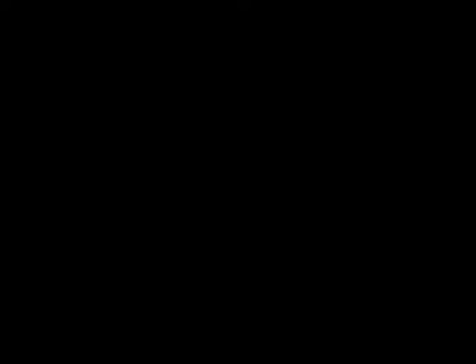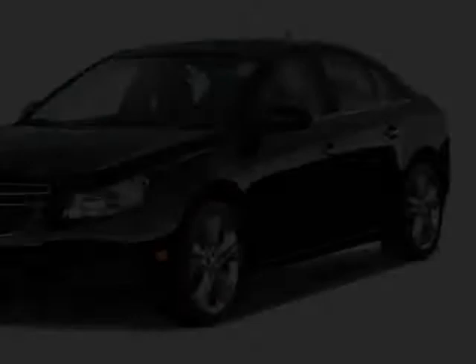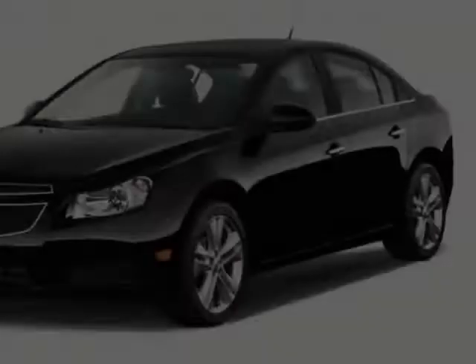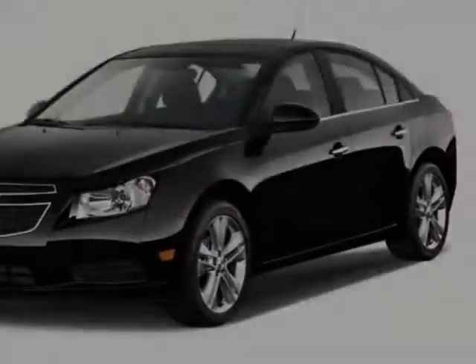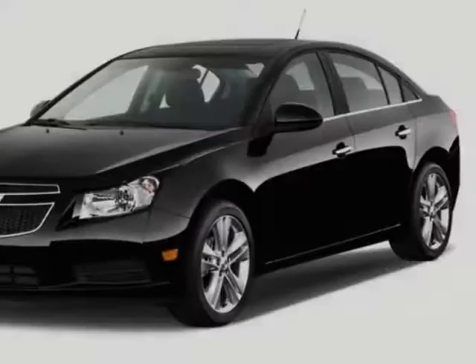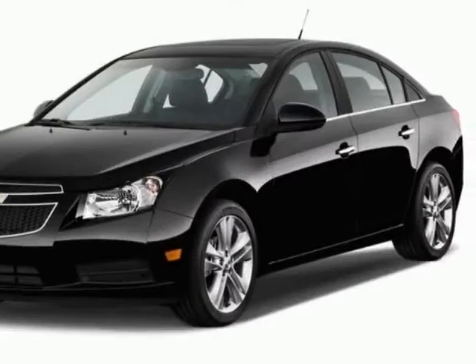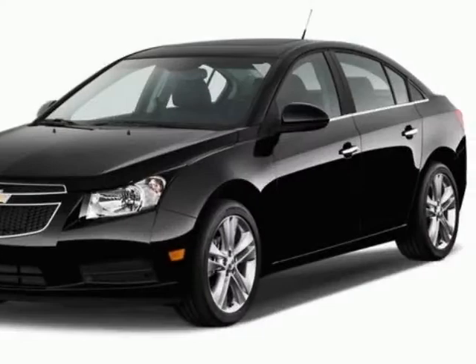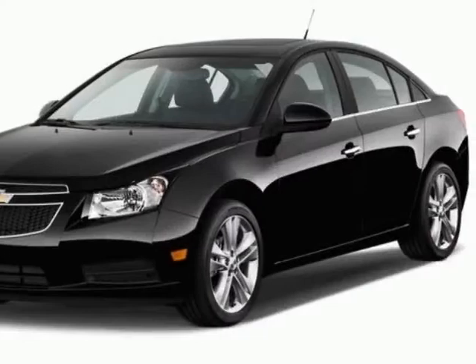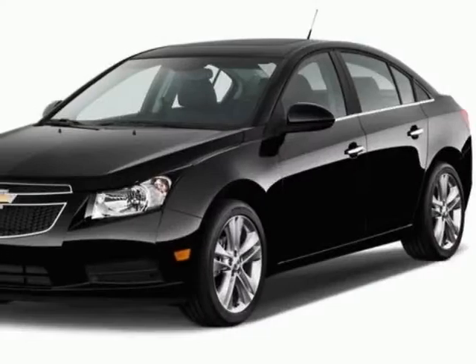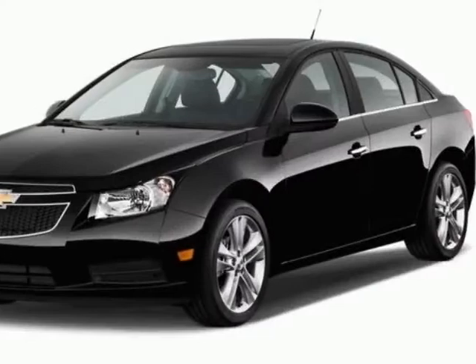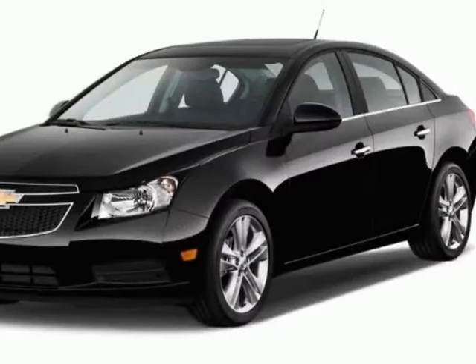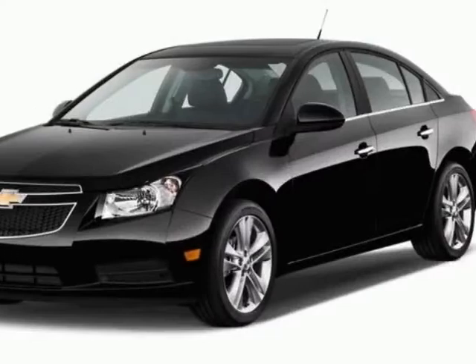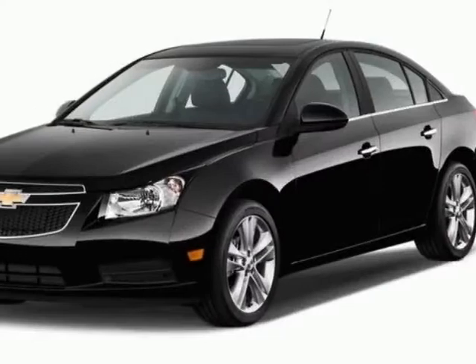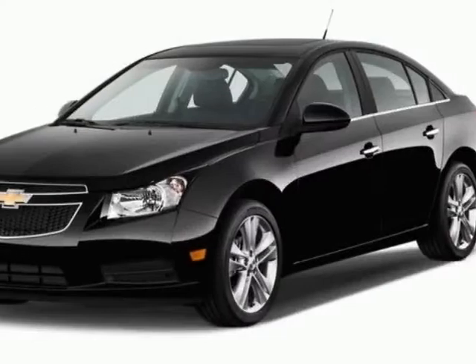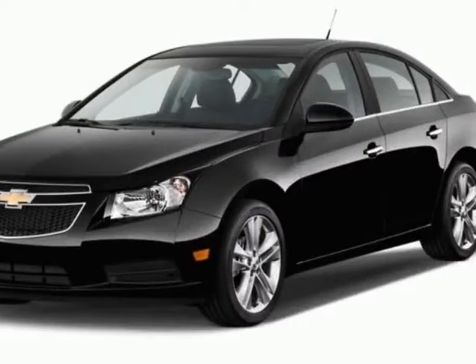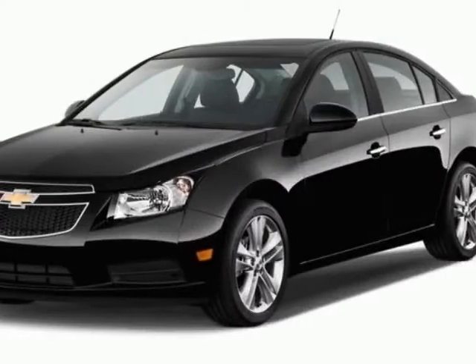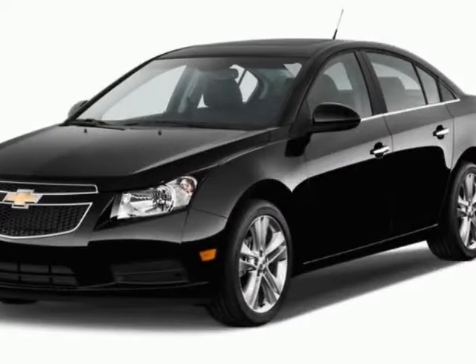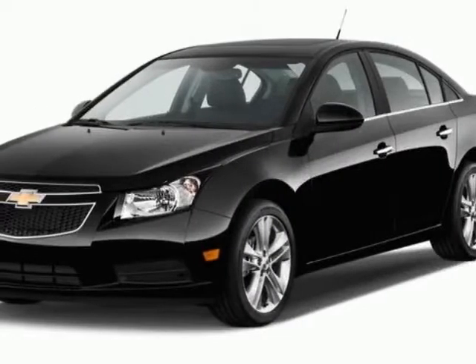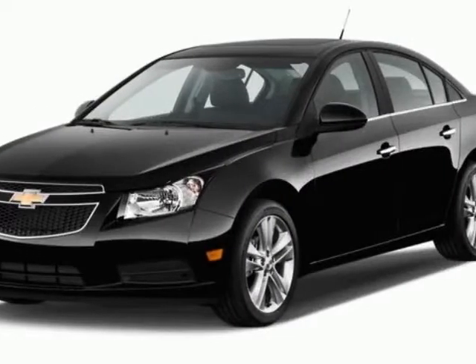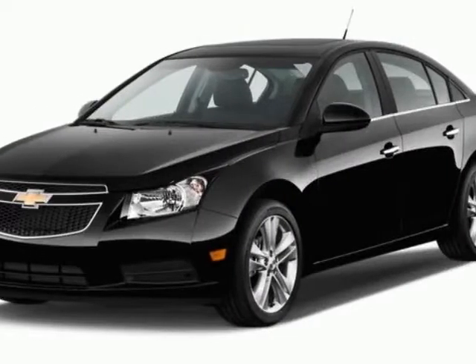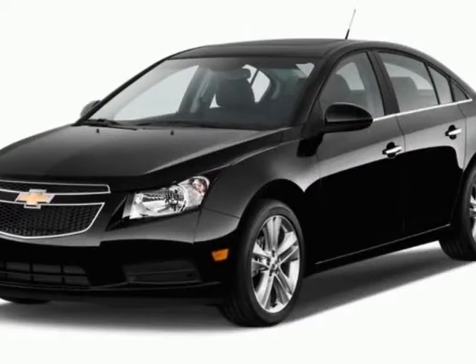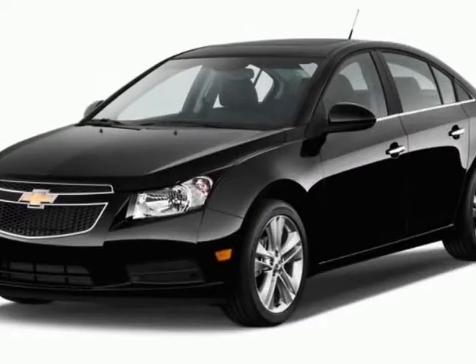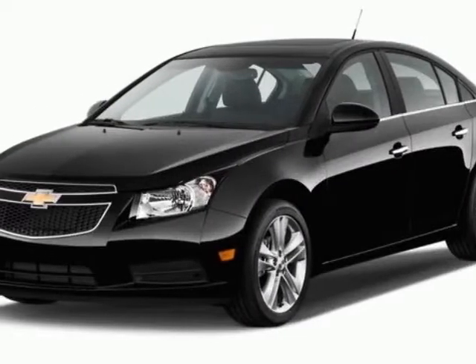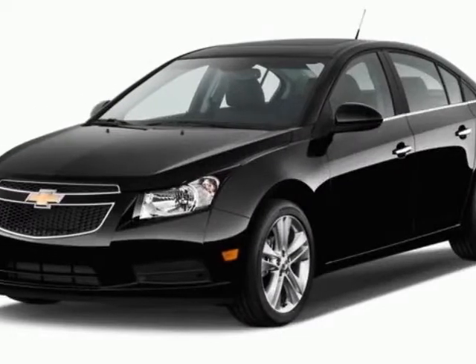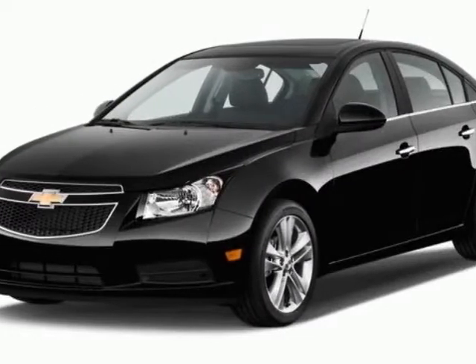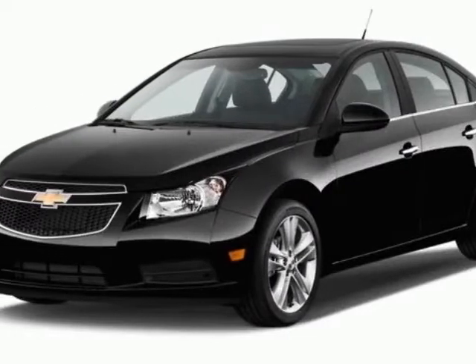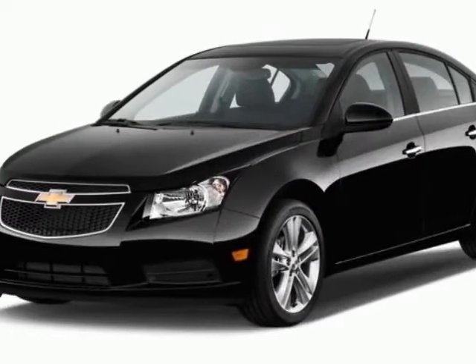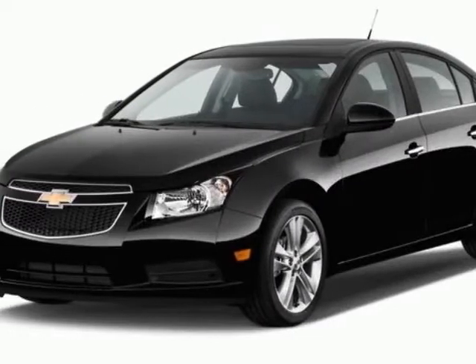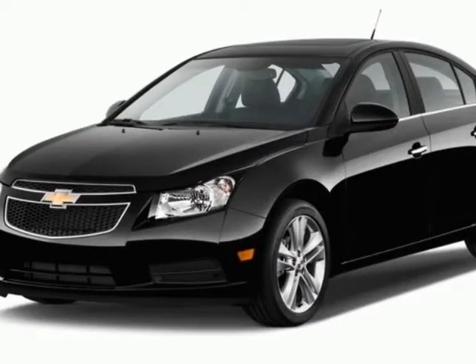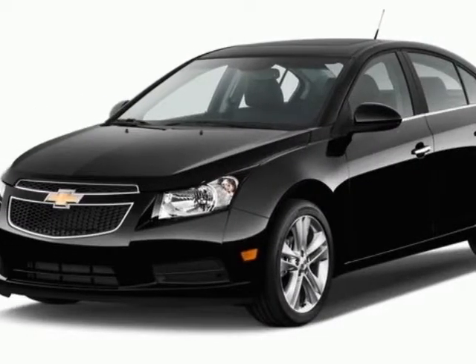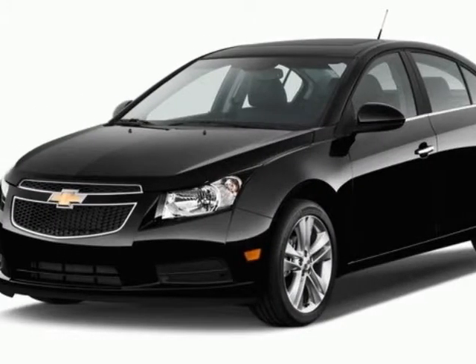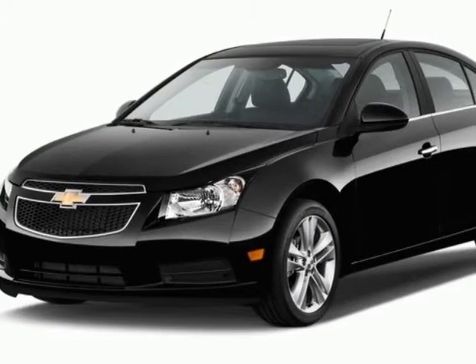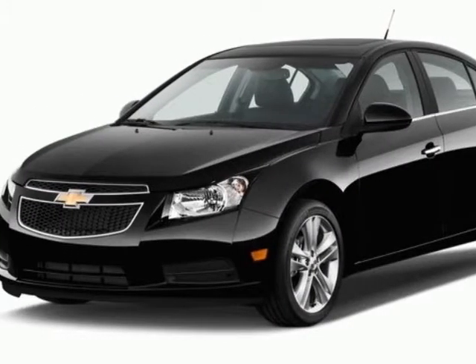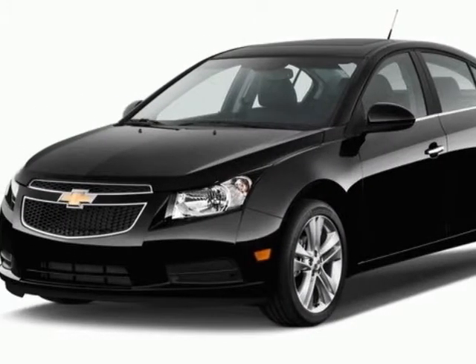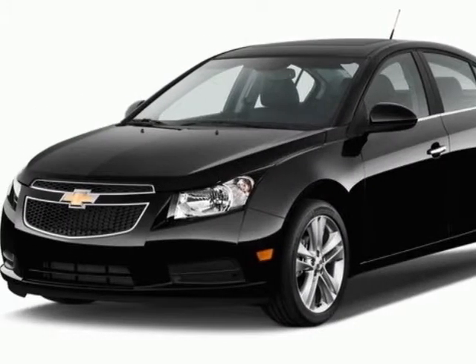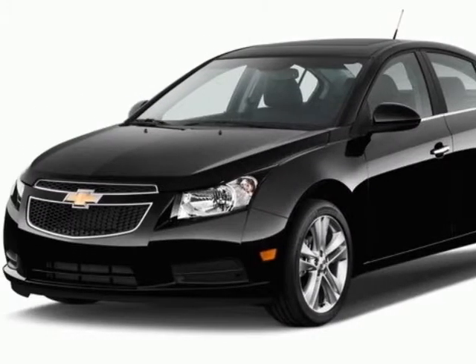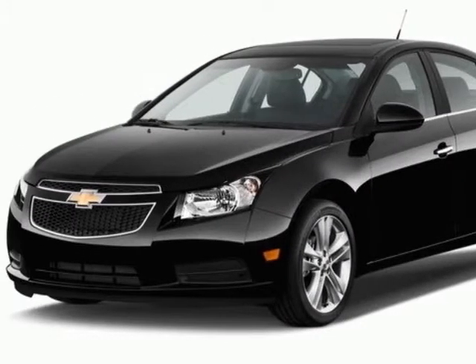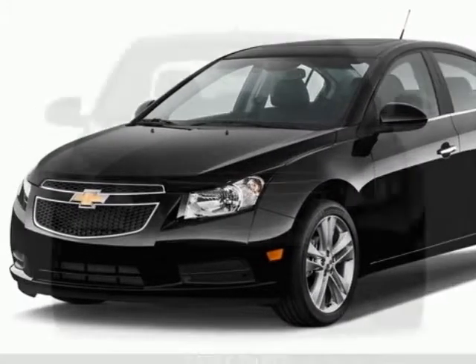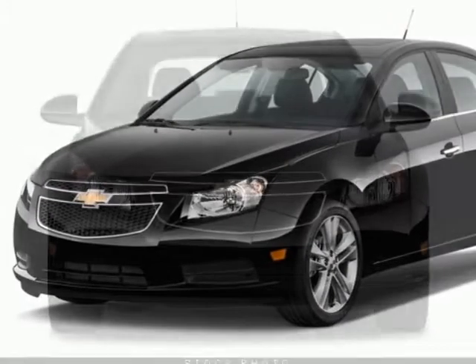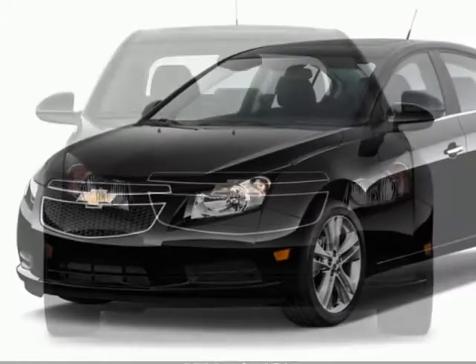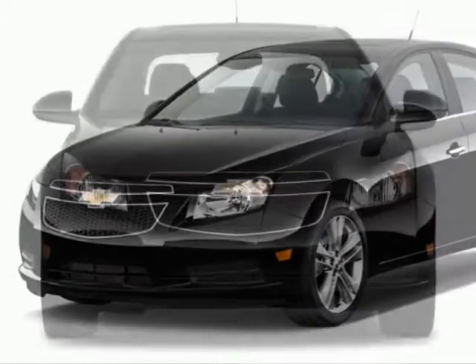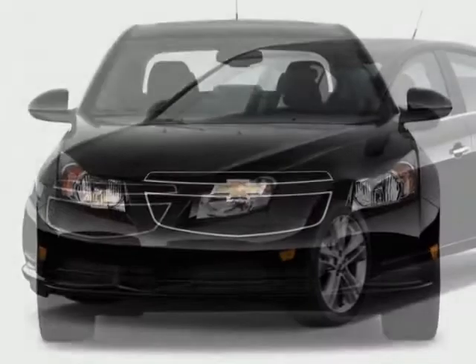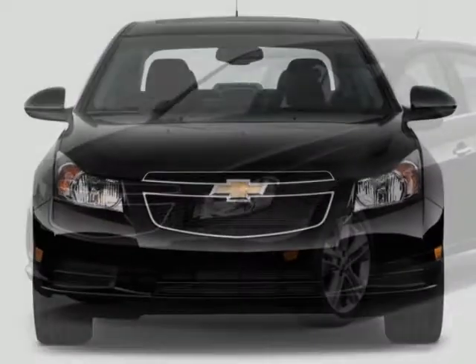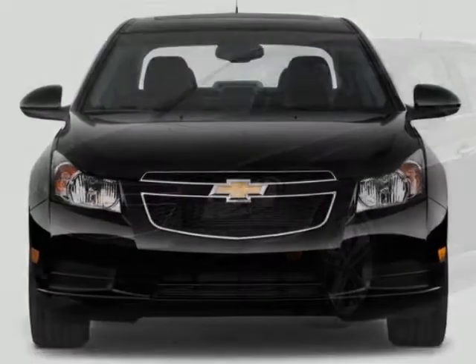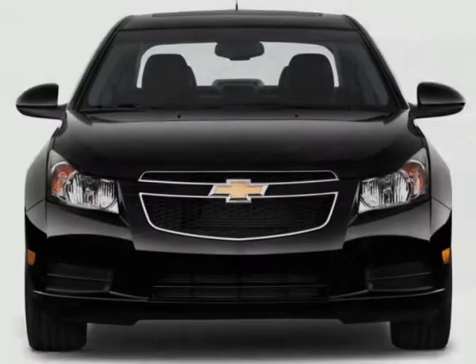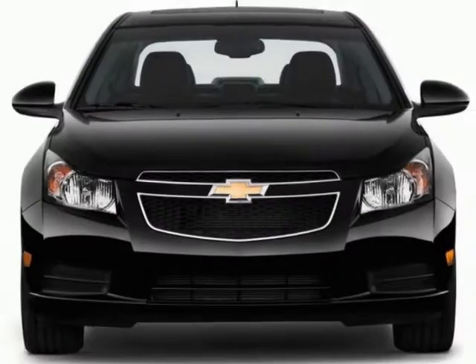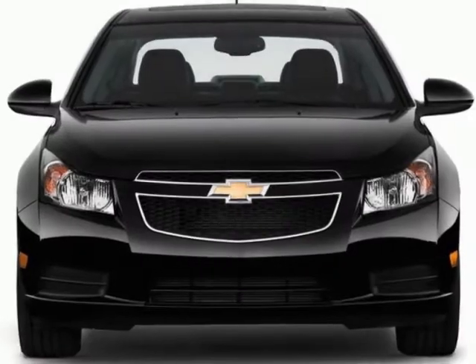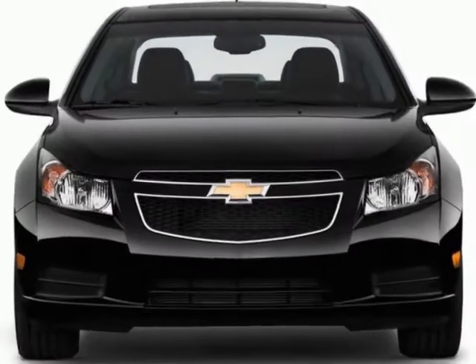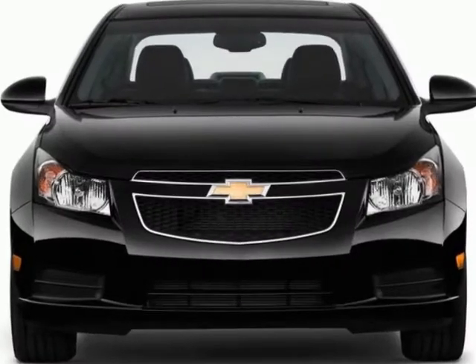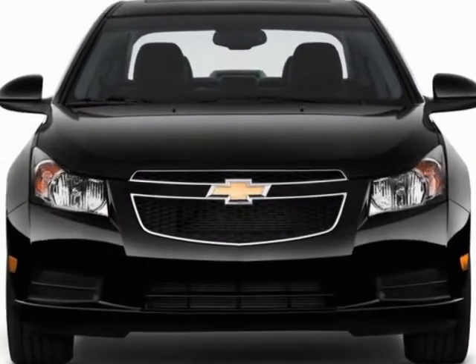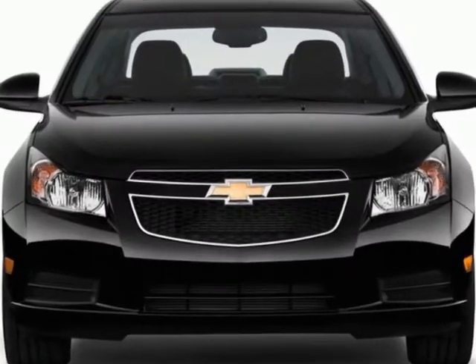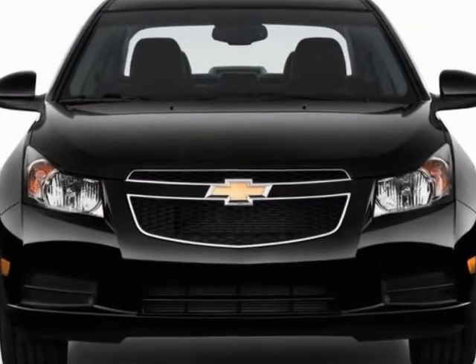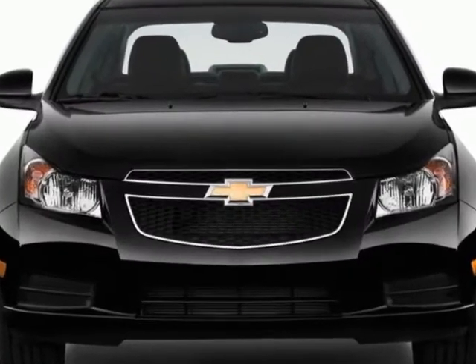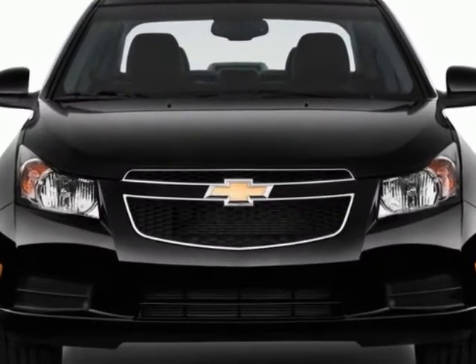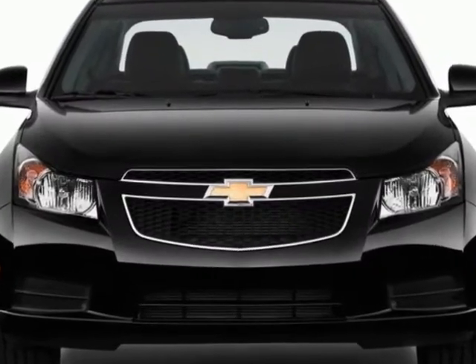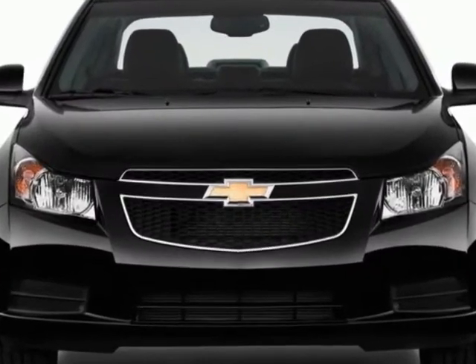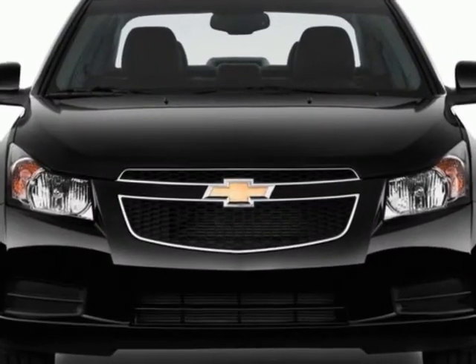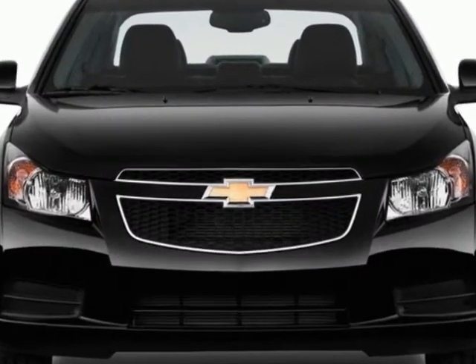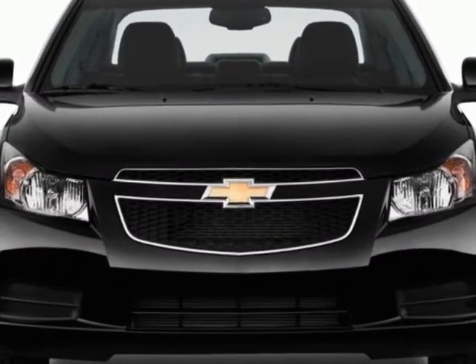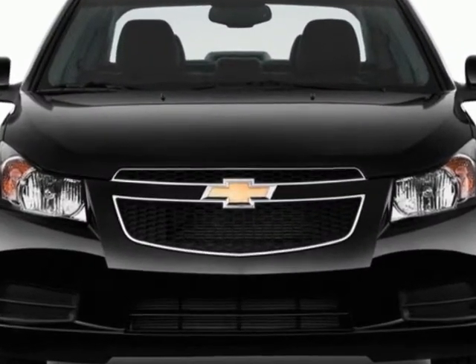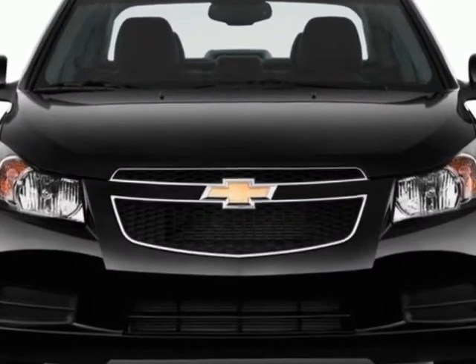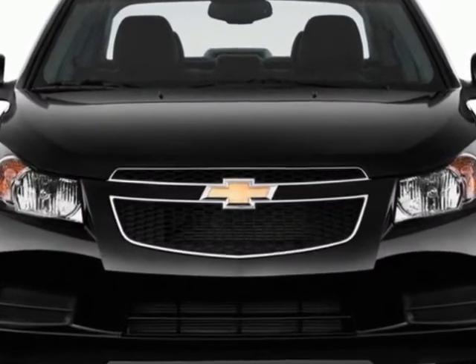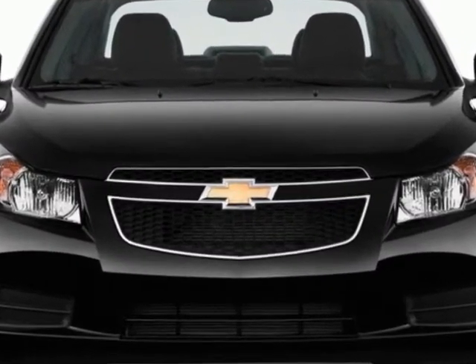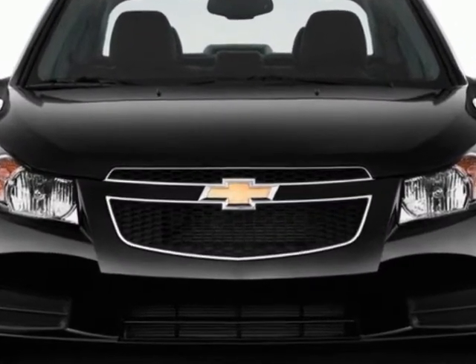Look at this new 2013 Chevrolet Cruze. For your protection, this vehicle has a full factory warranty.